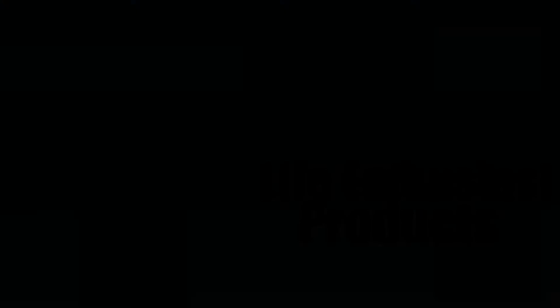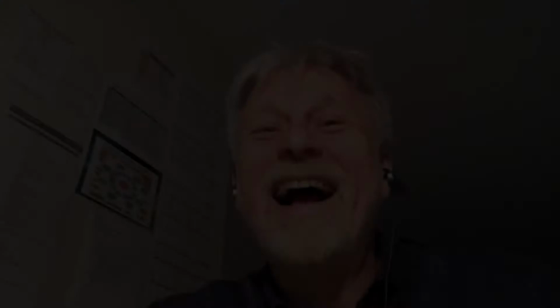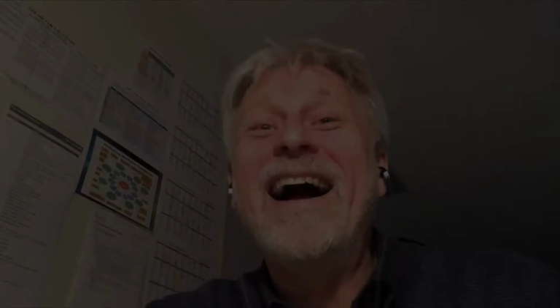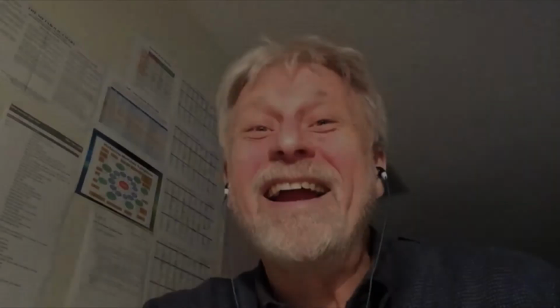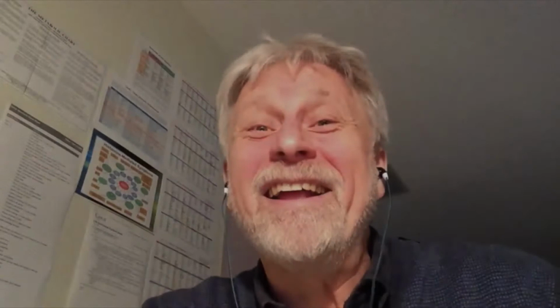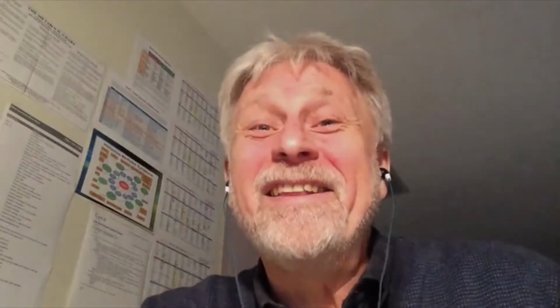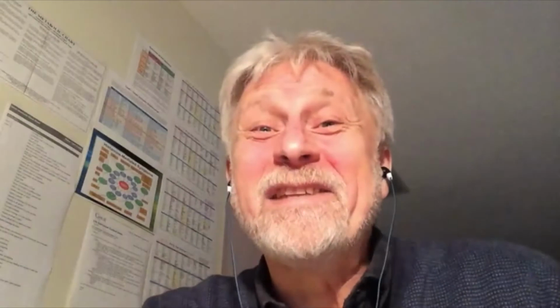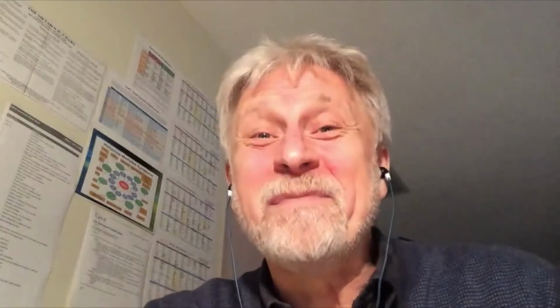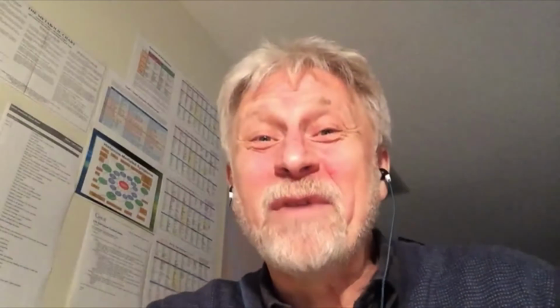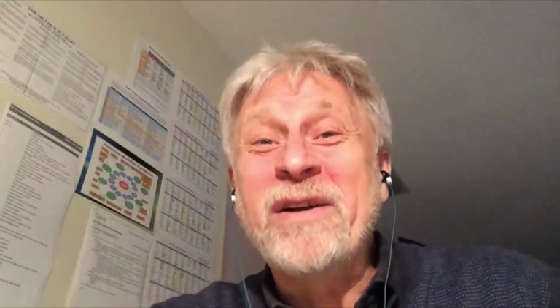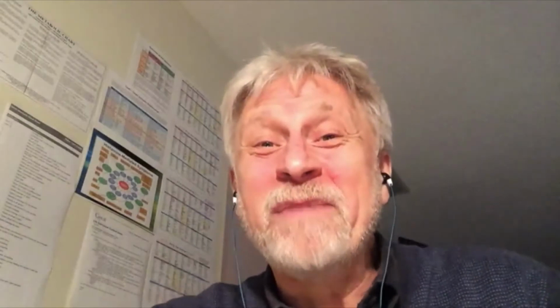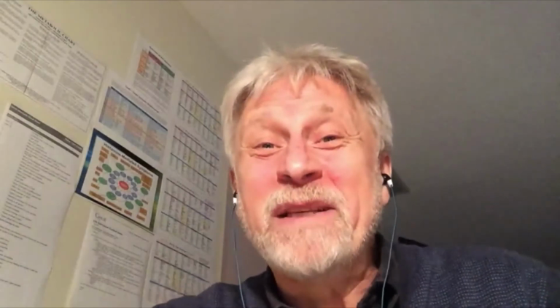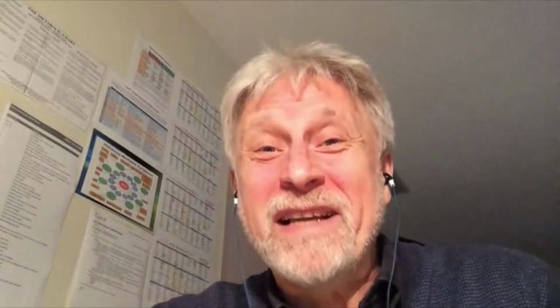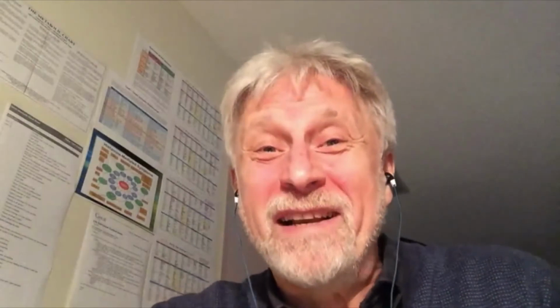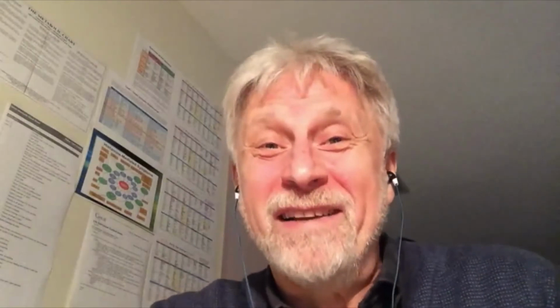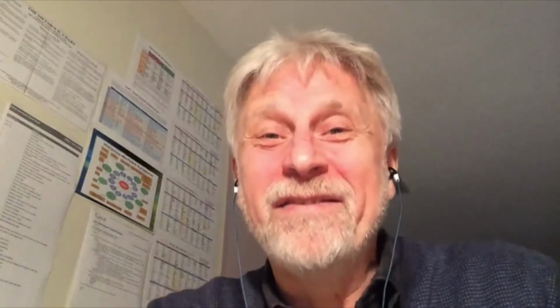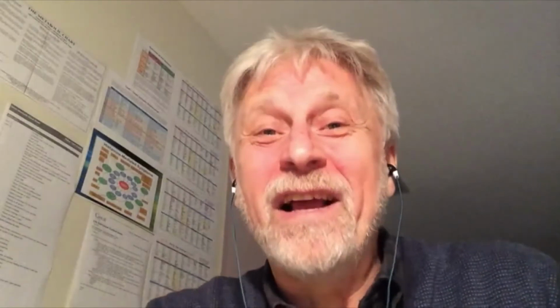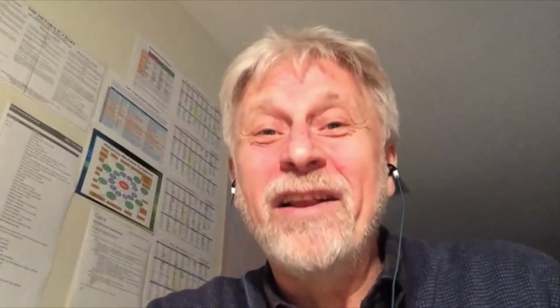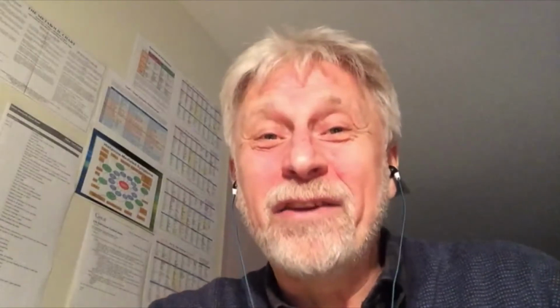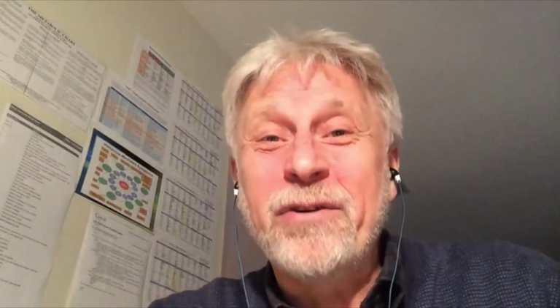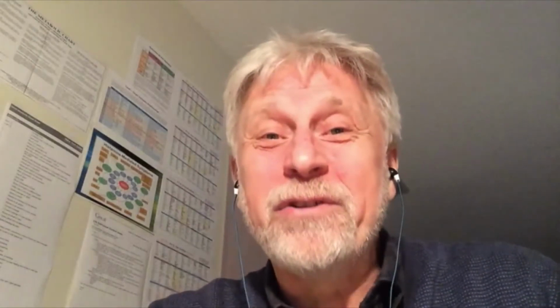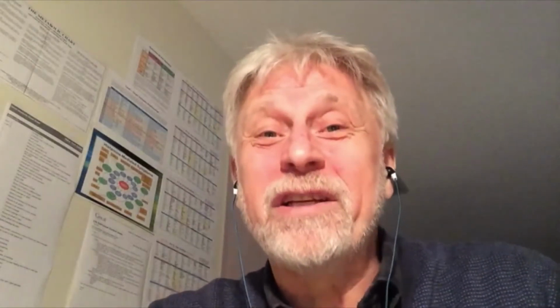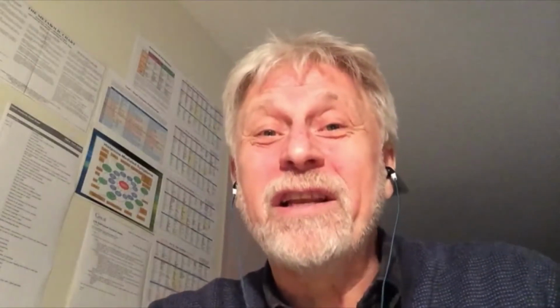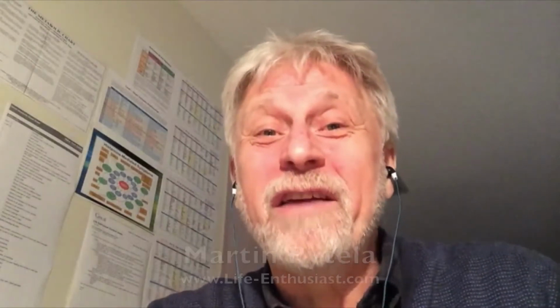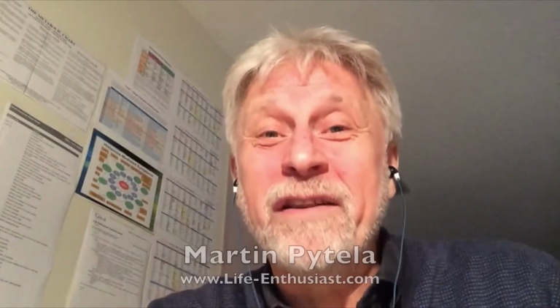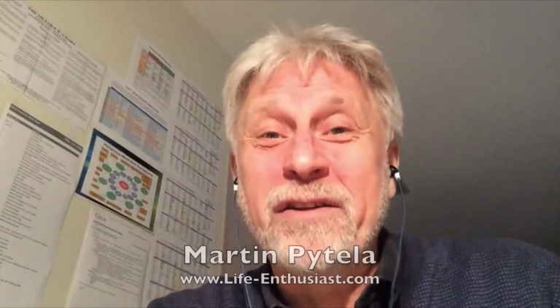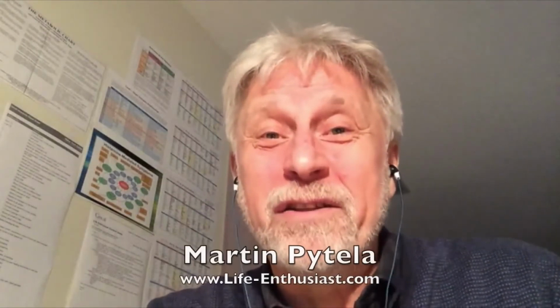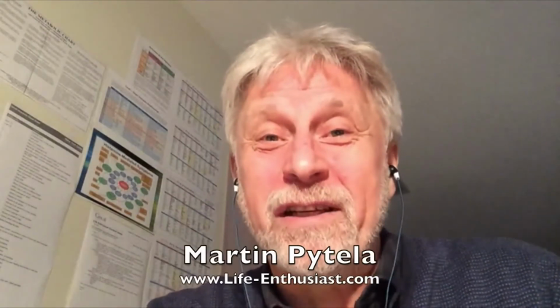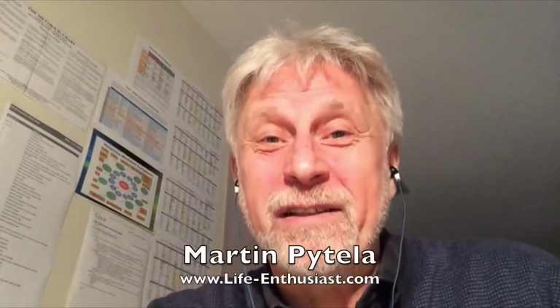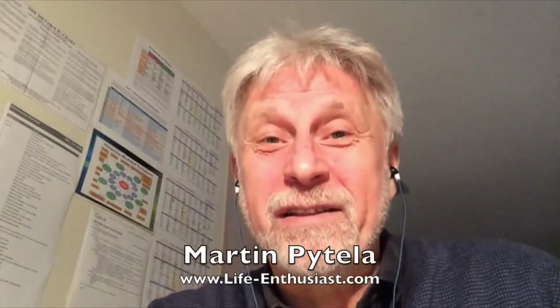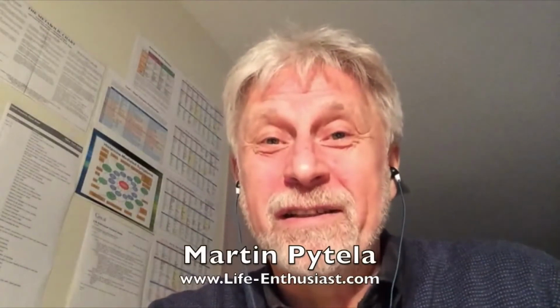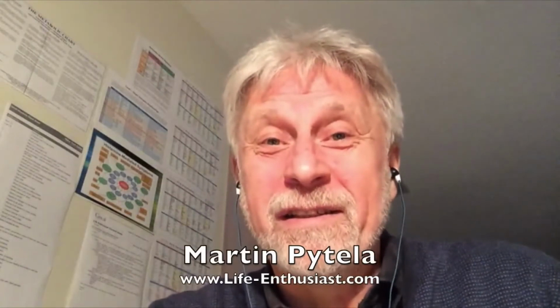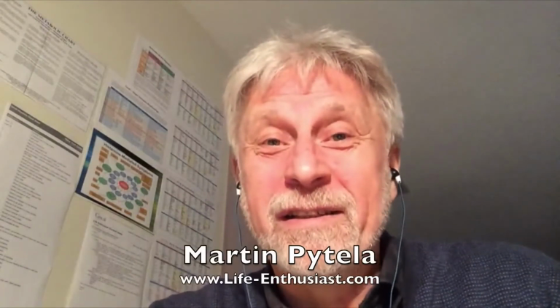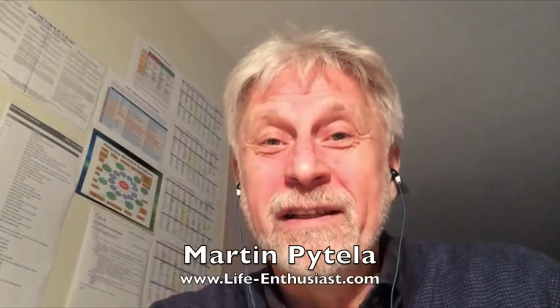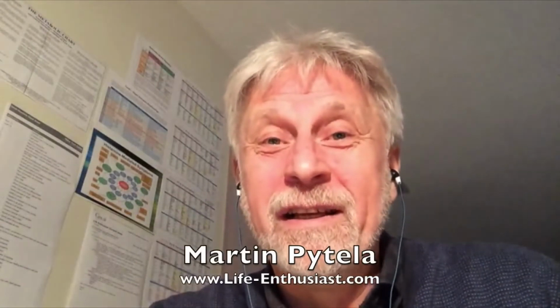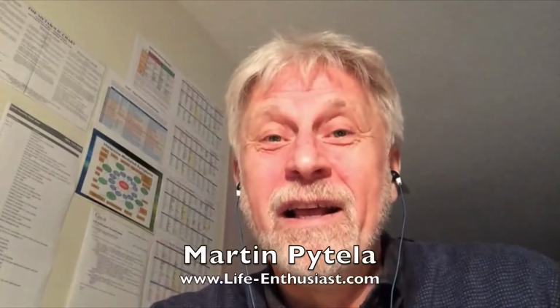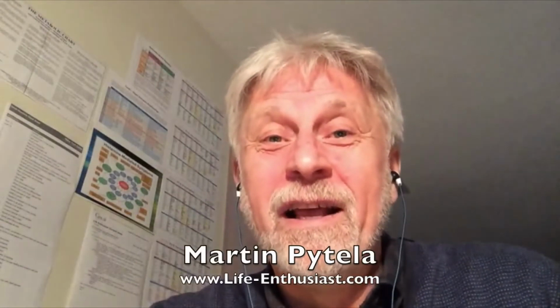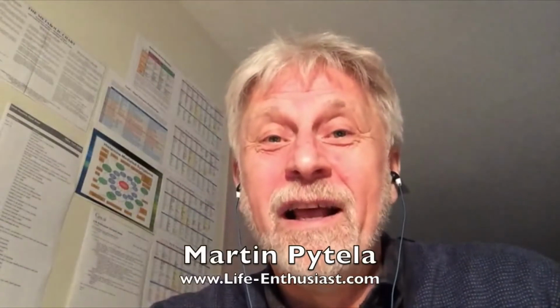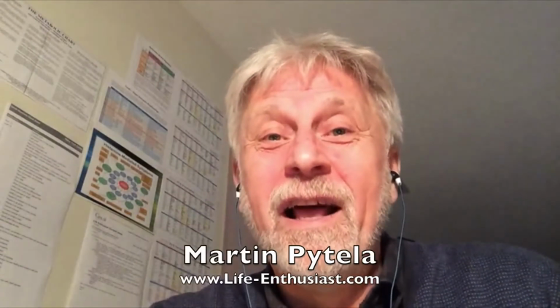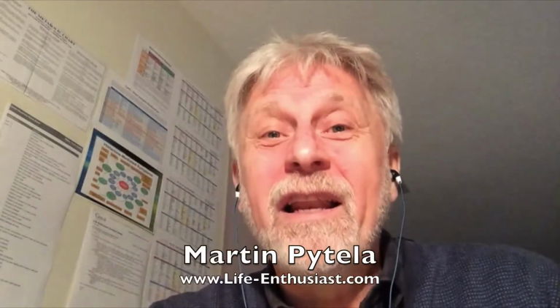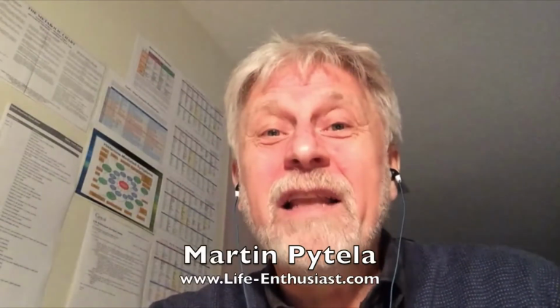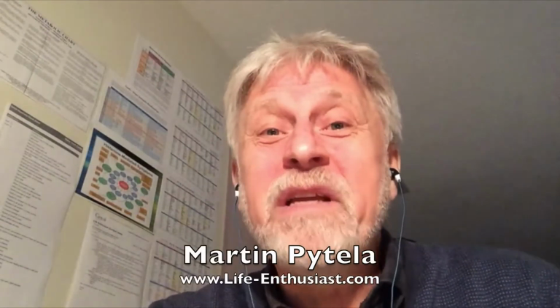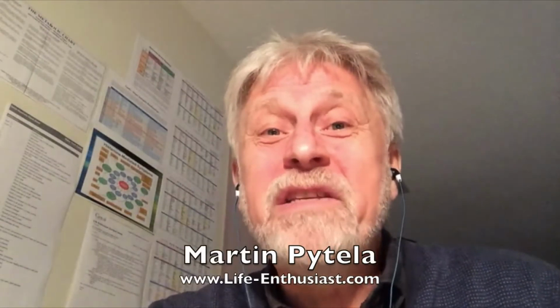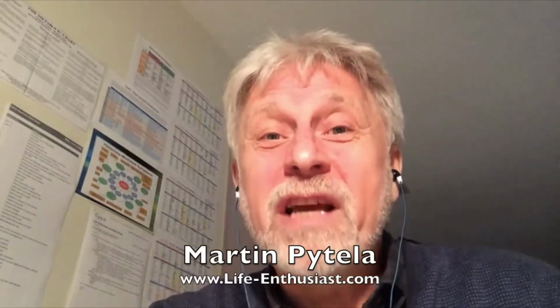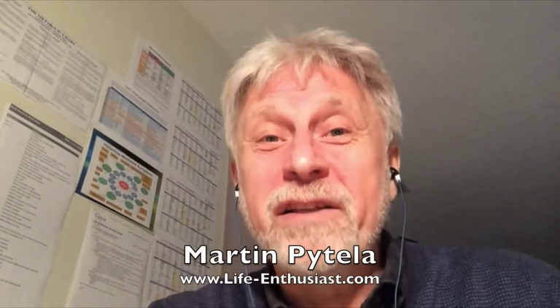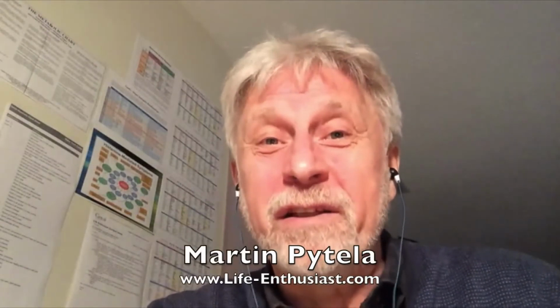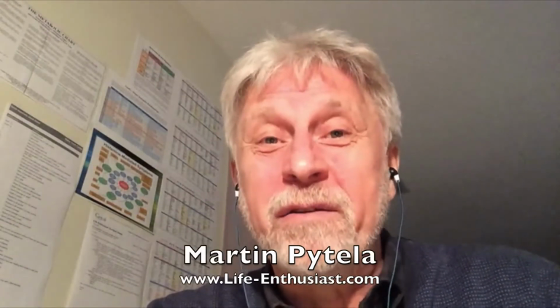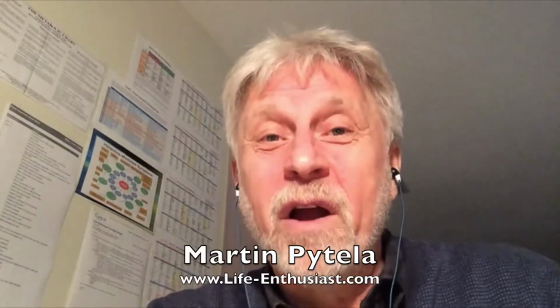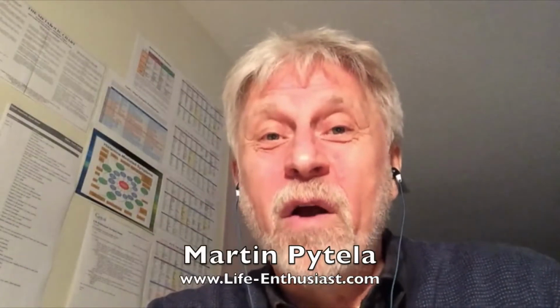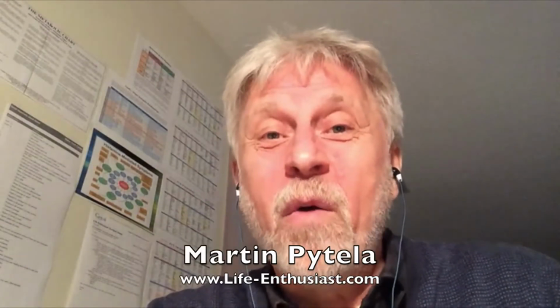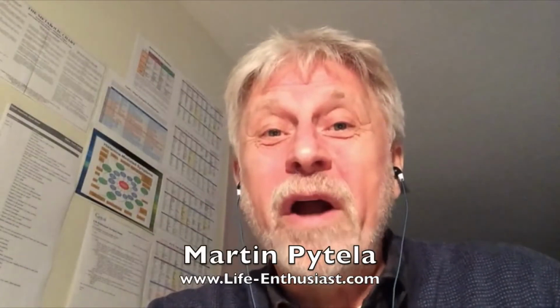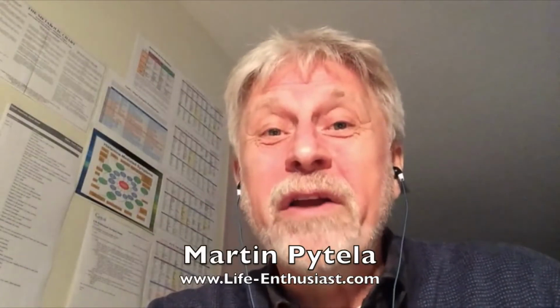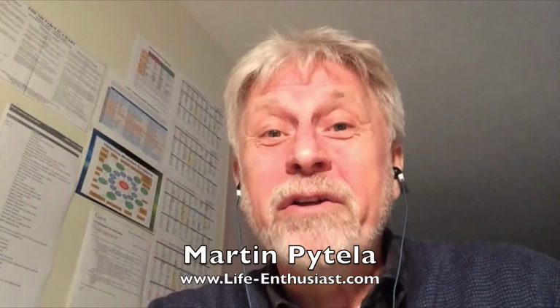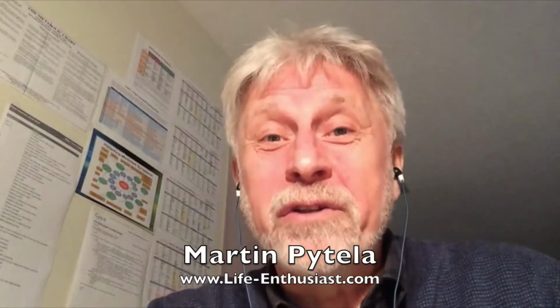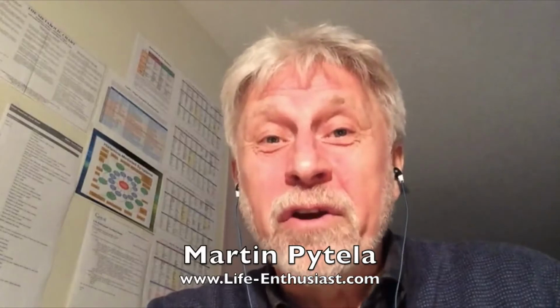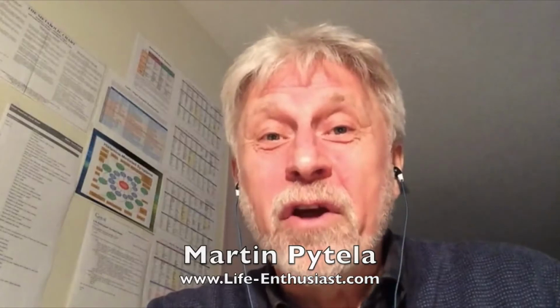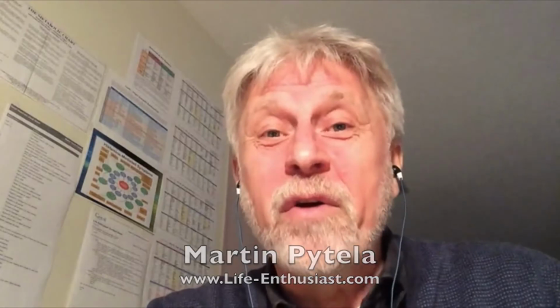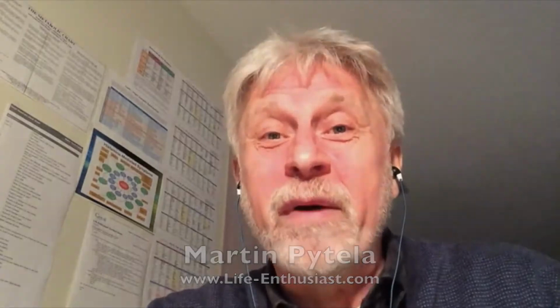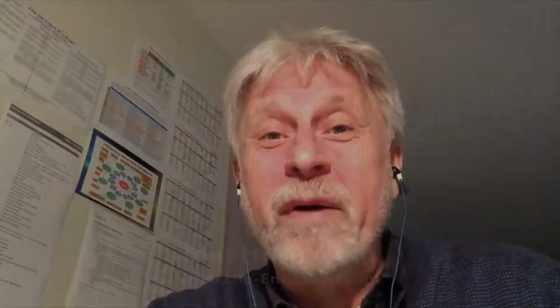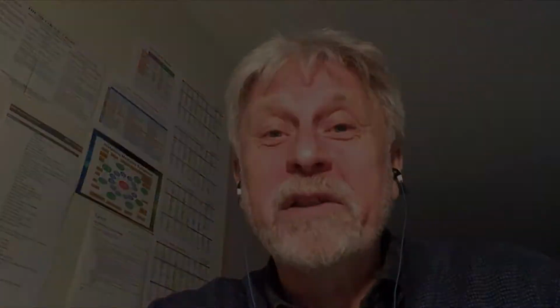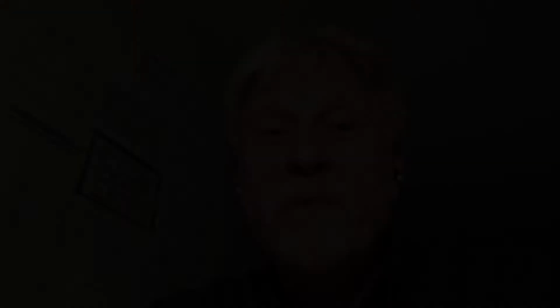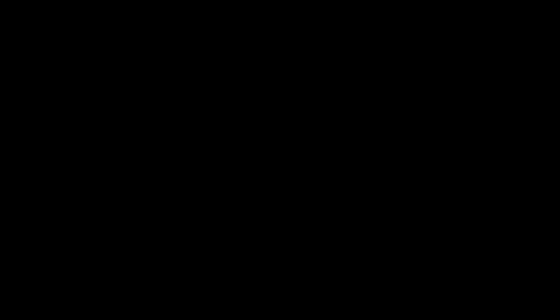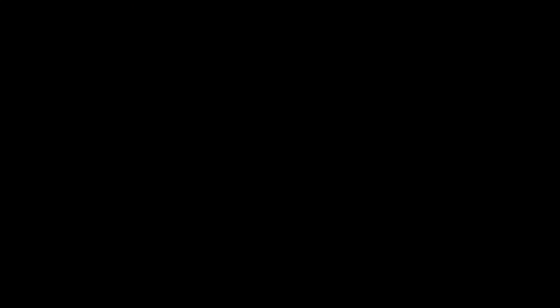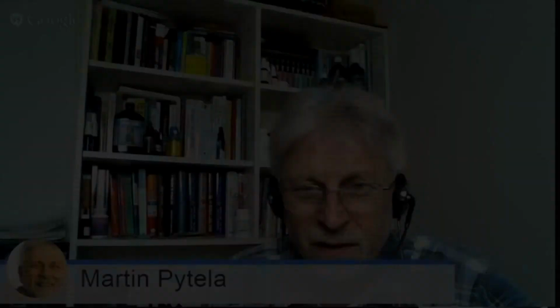Hi, this is Martin Patella, health coach at Life Enthusiast. Let me tell you why you should know about this product.